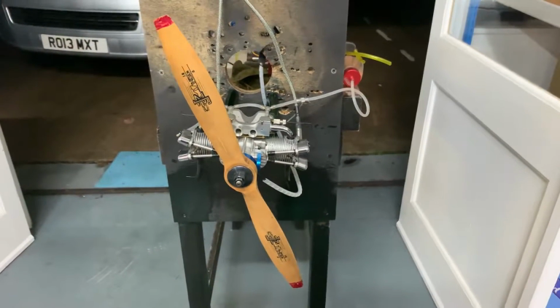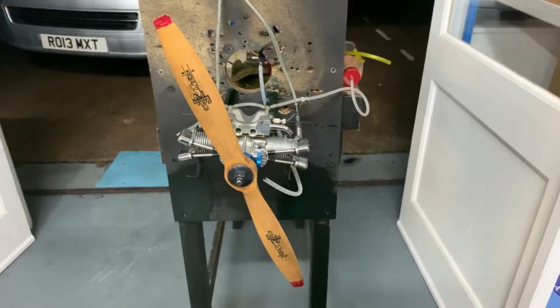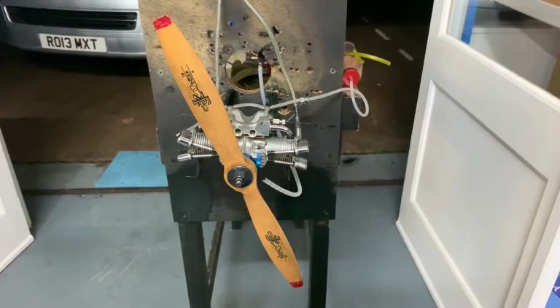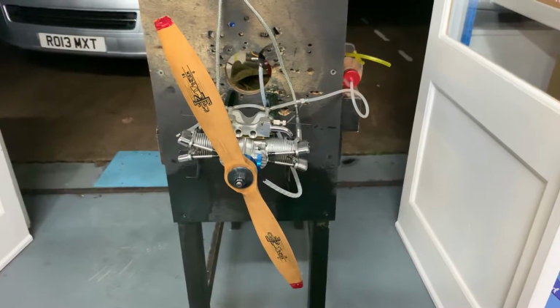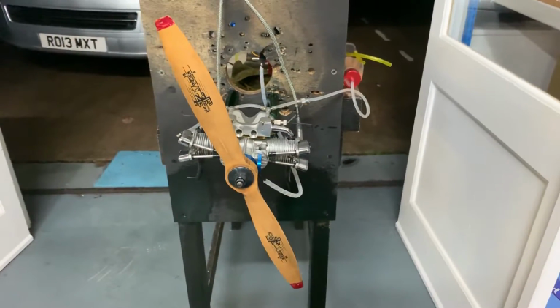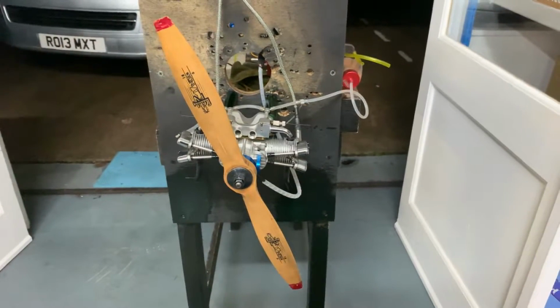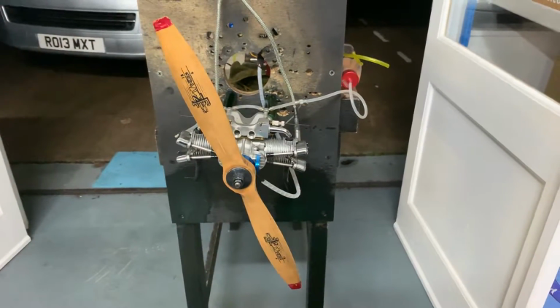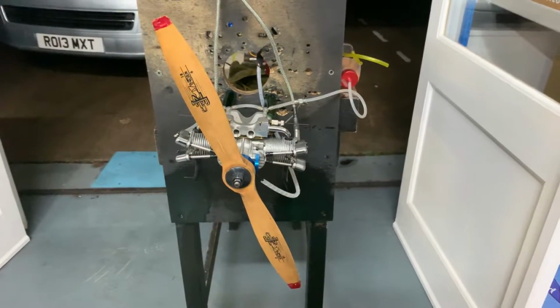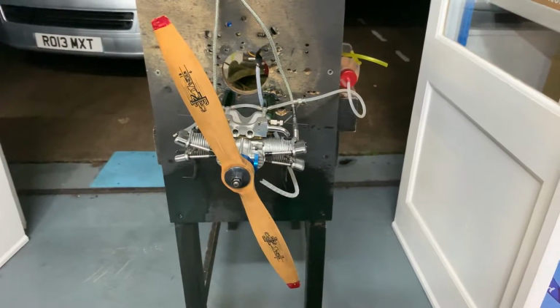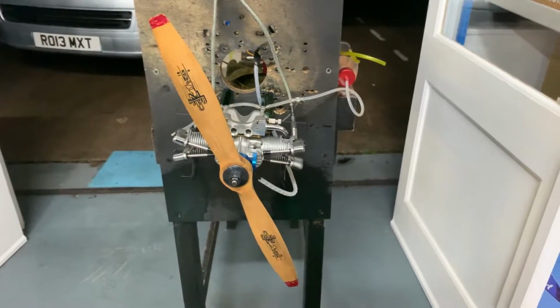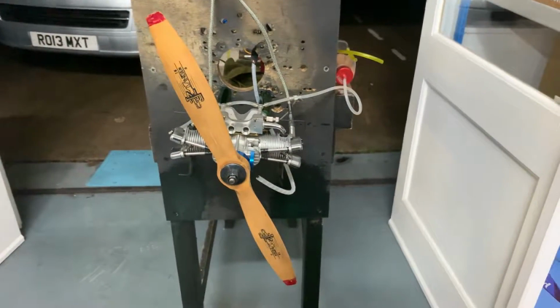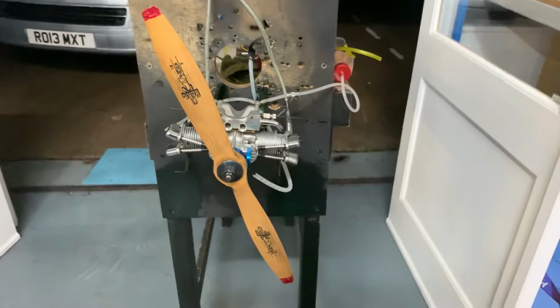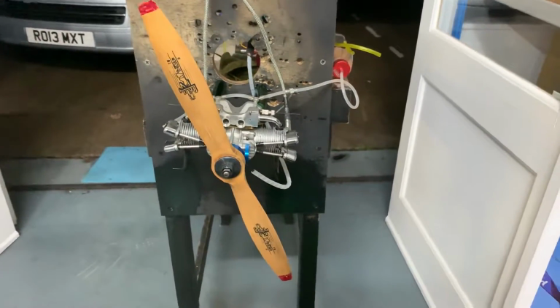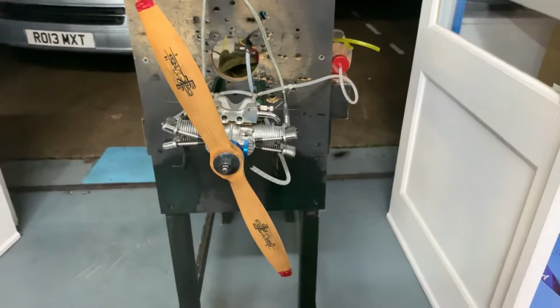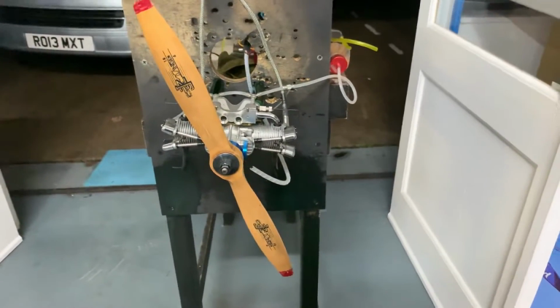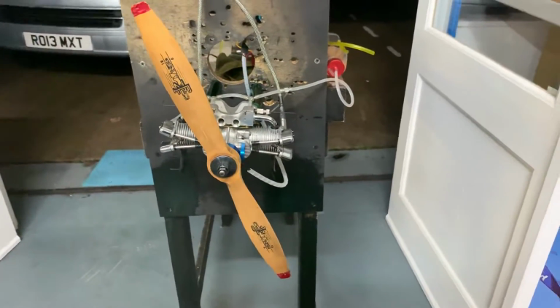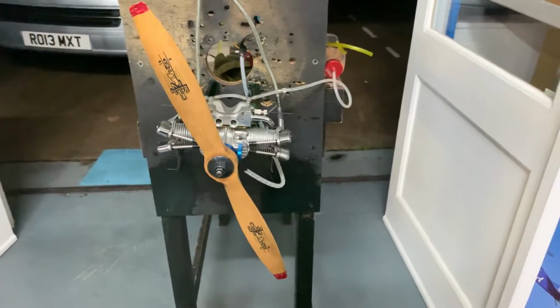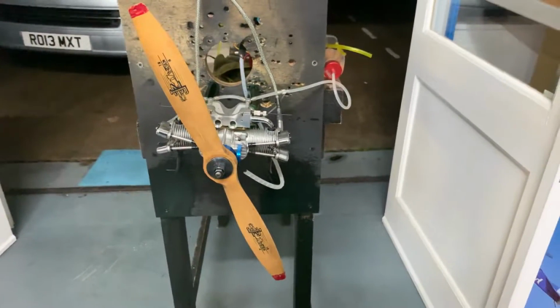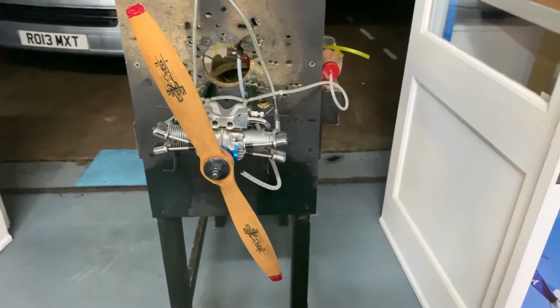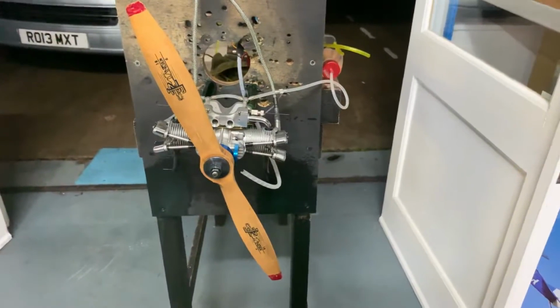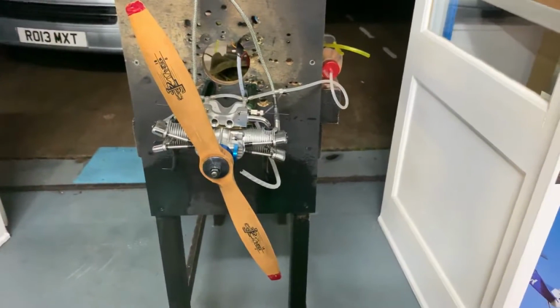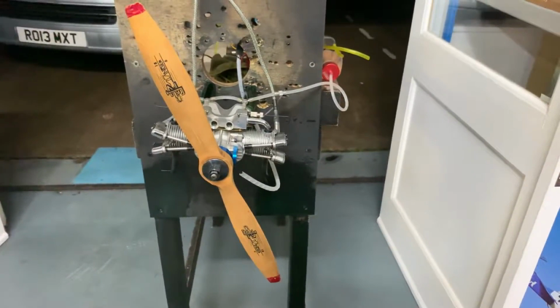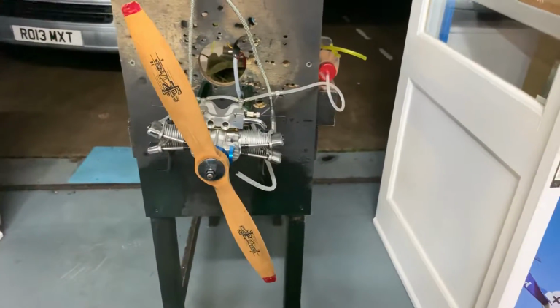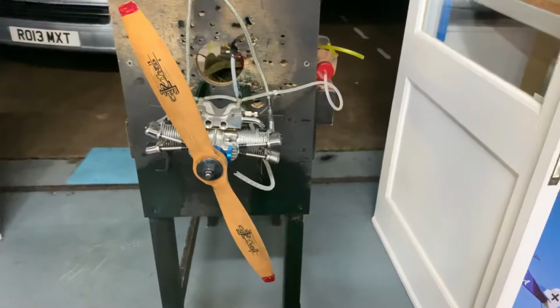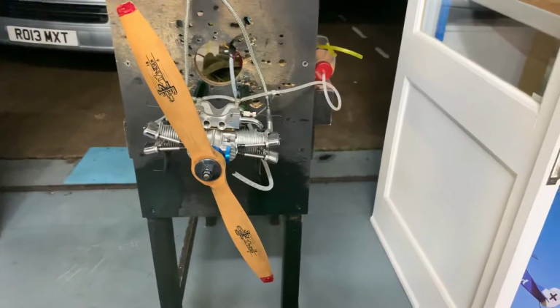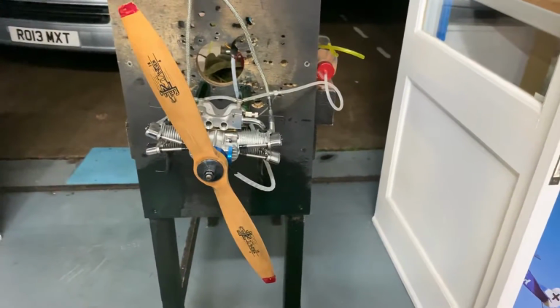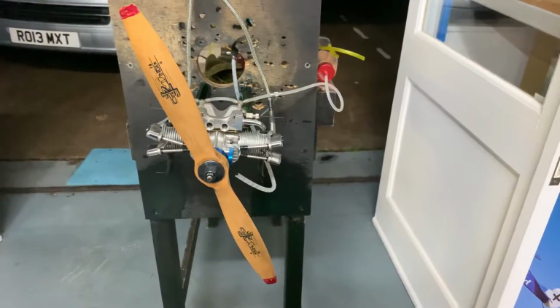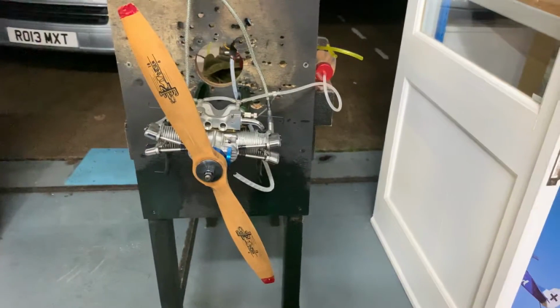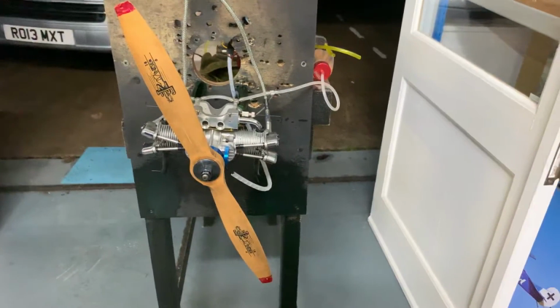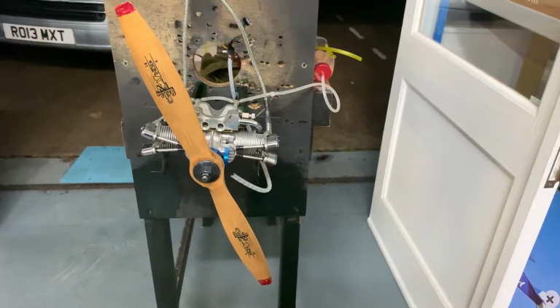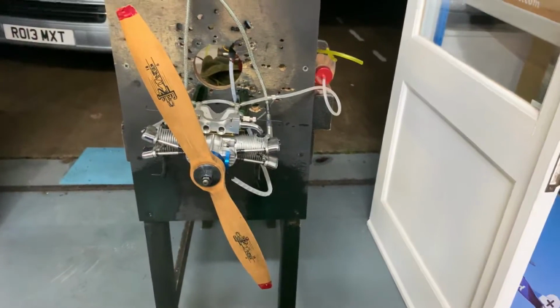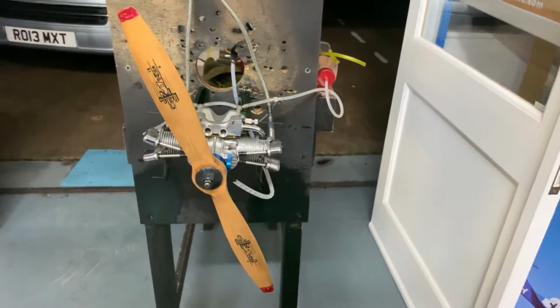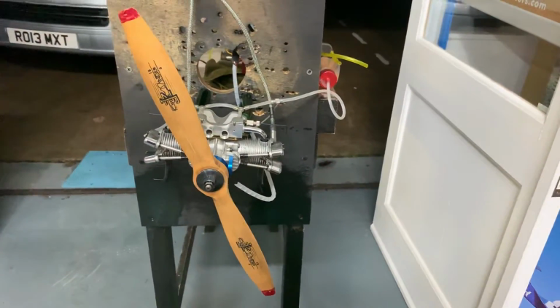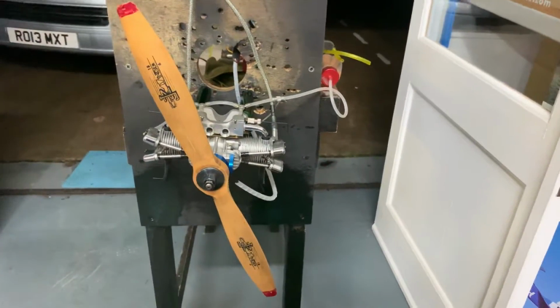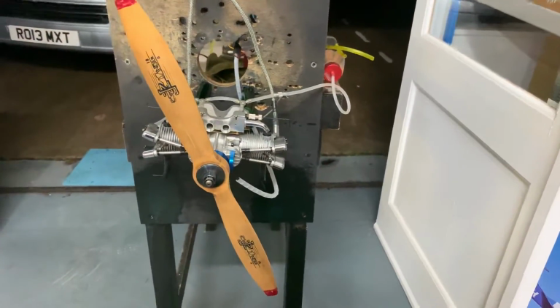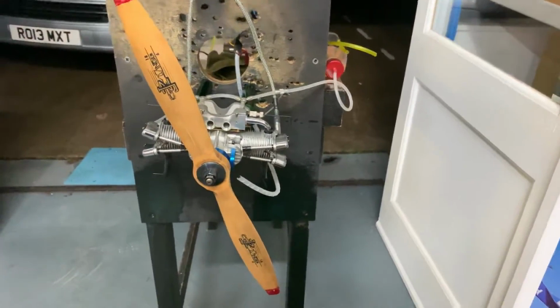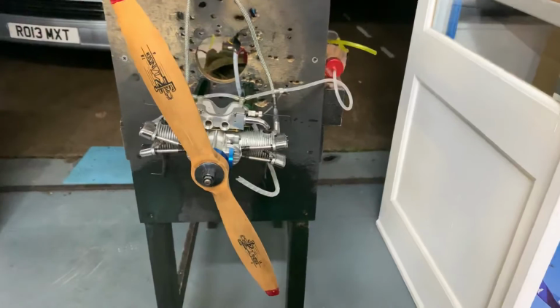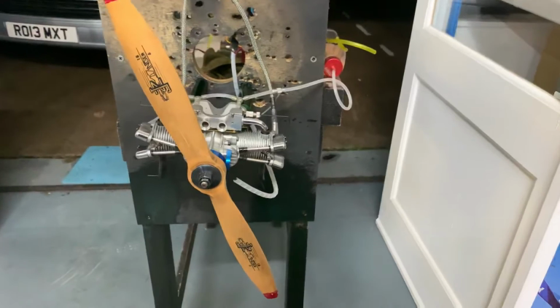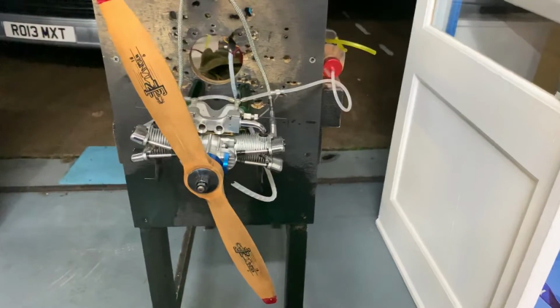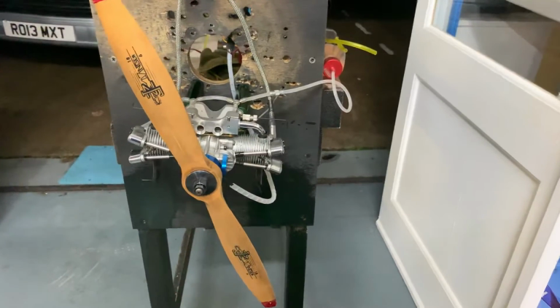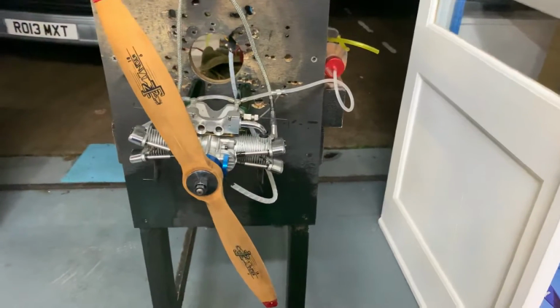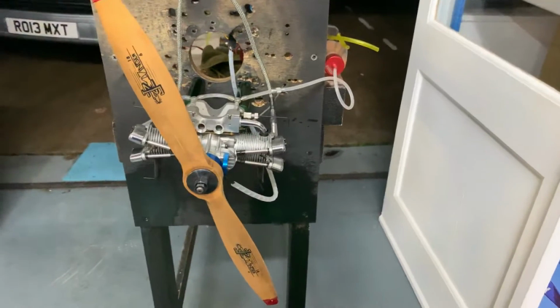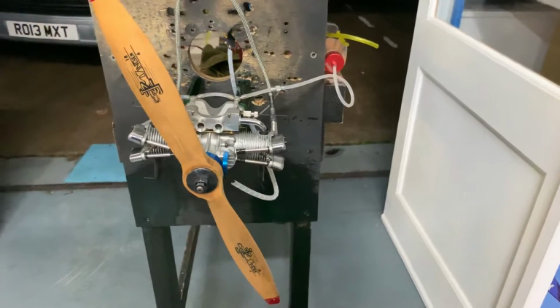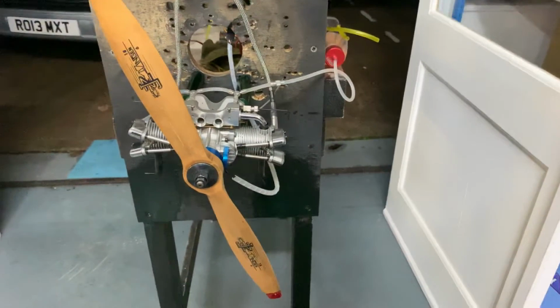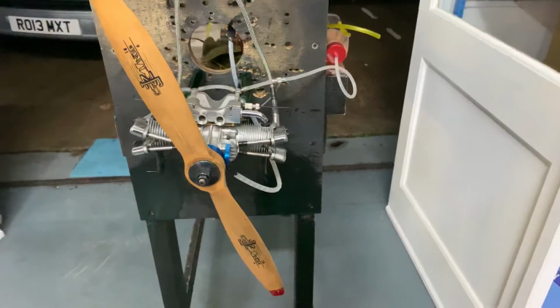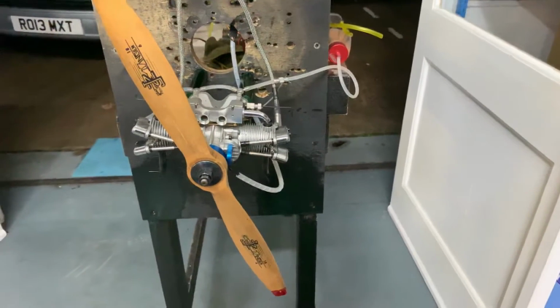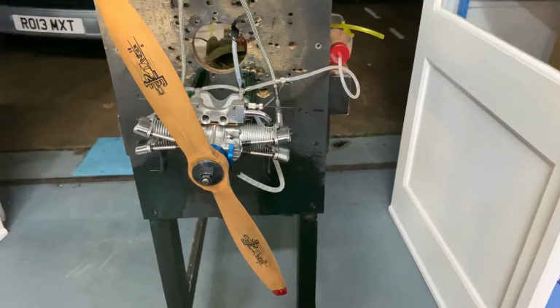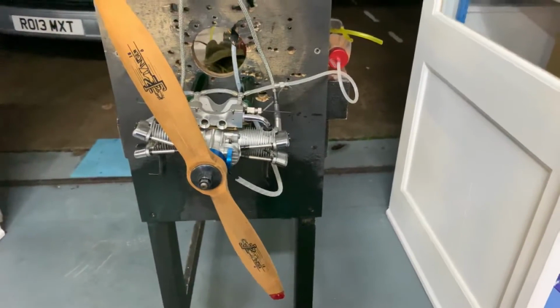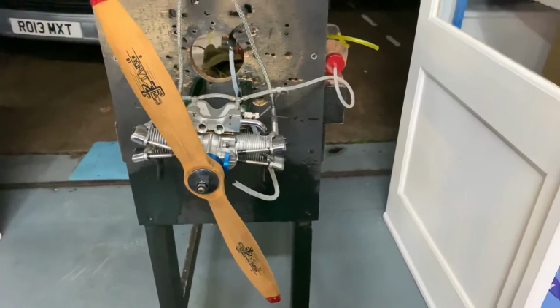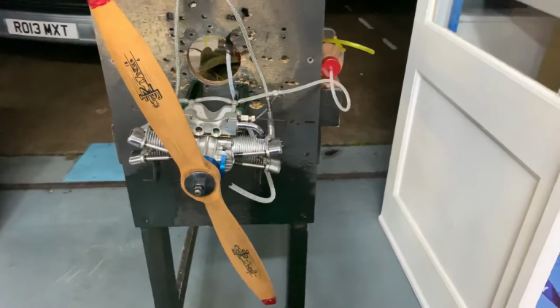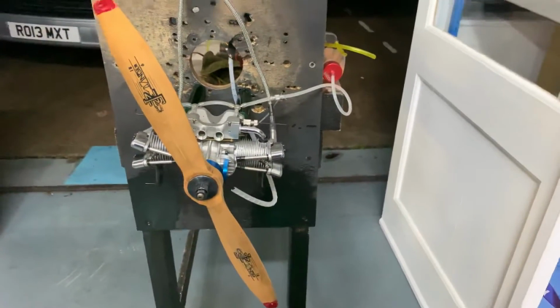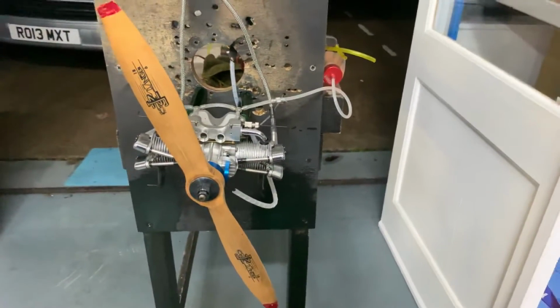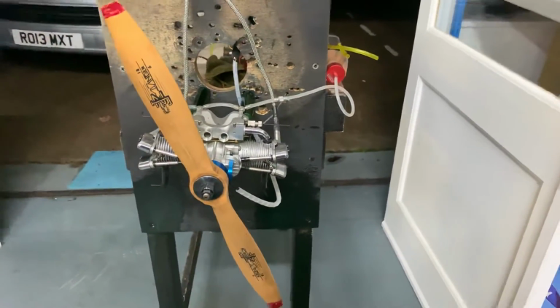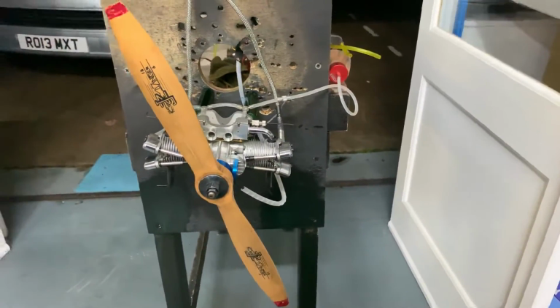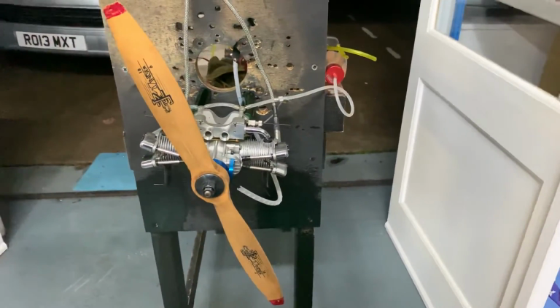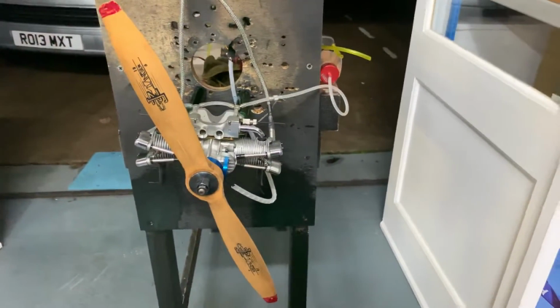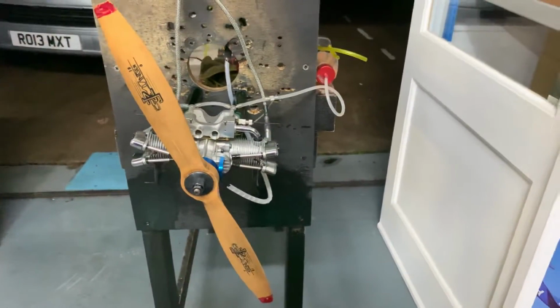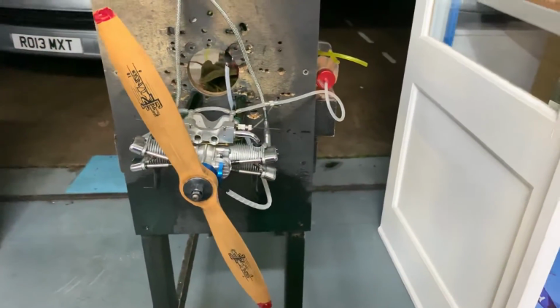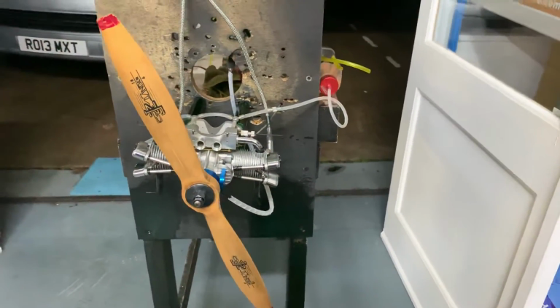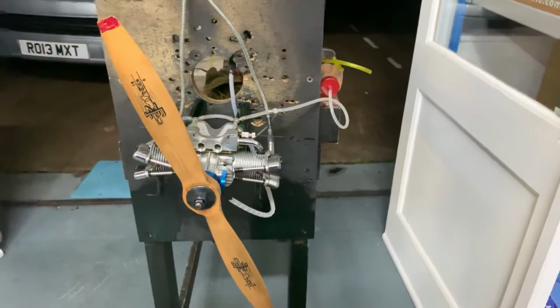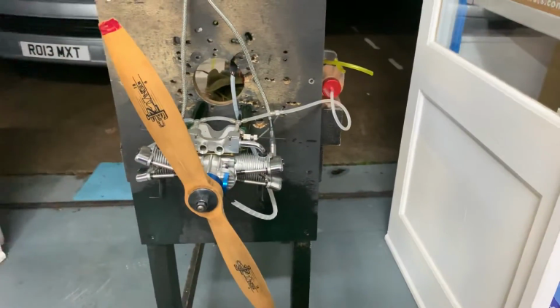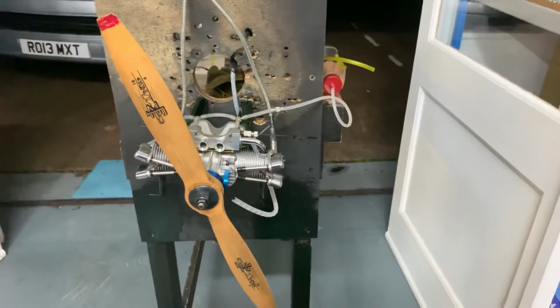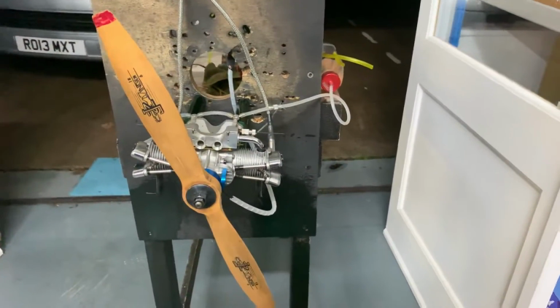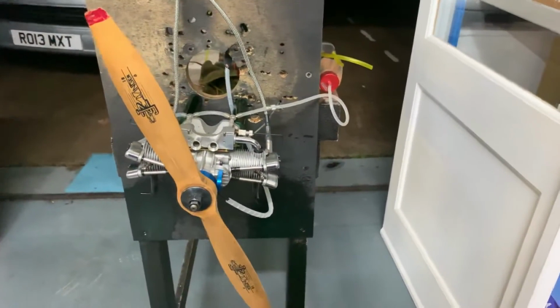Hello YouTube, it's me here again, Morris from Morris Mini Motors. Tonight we have a...